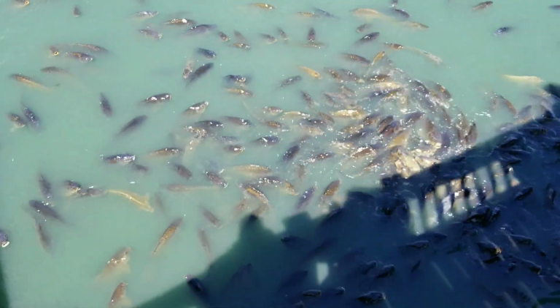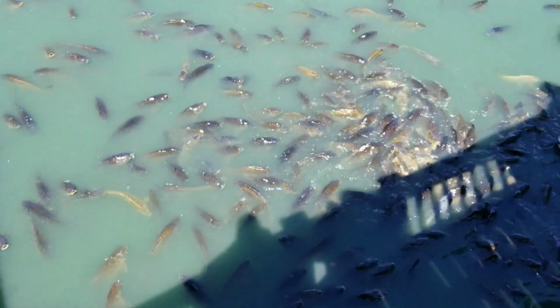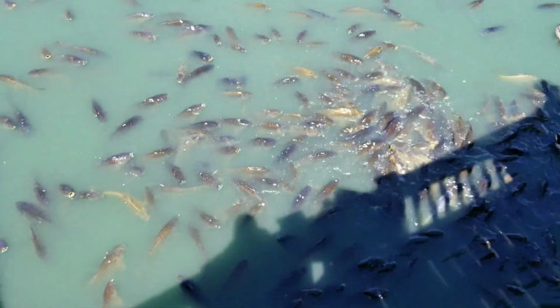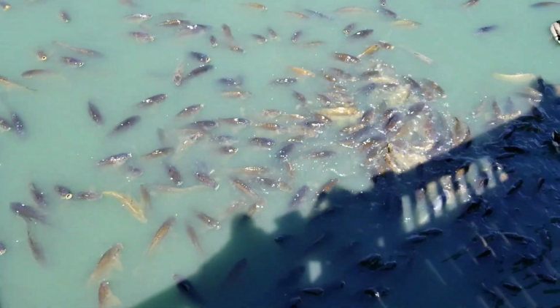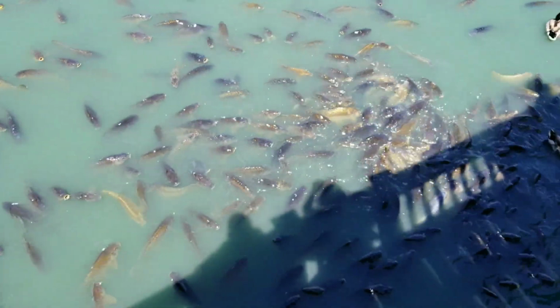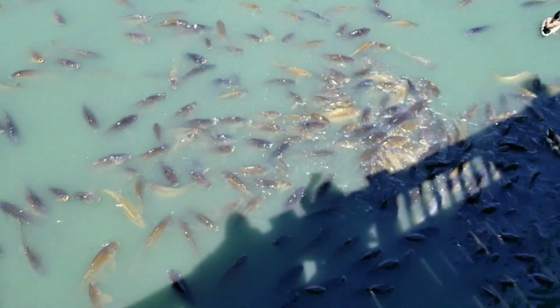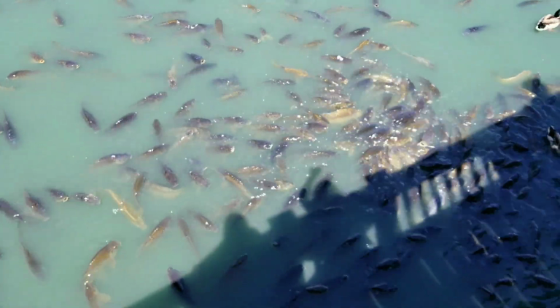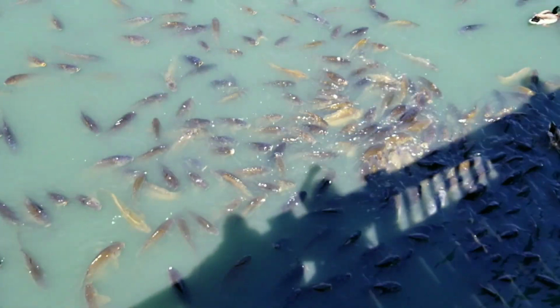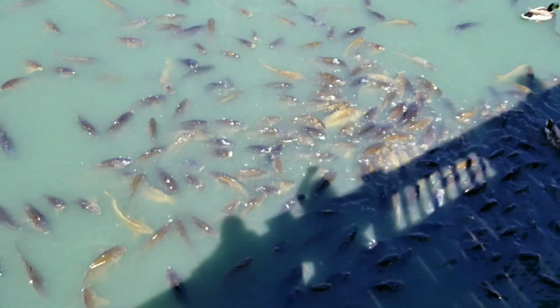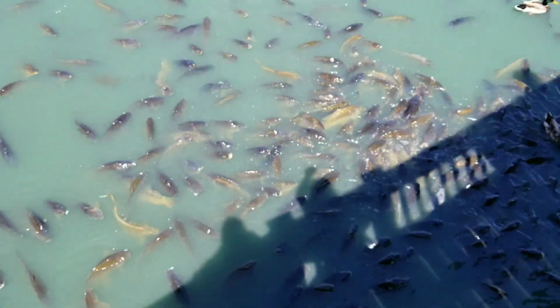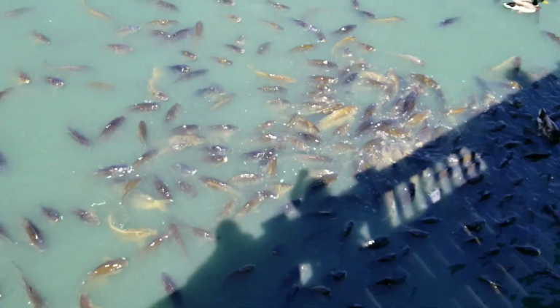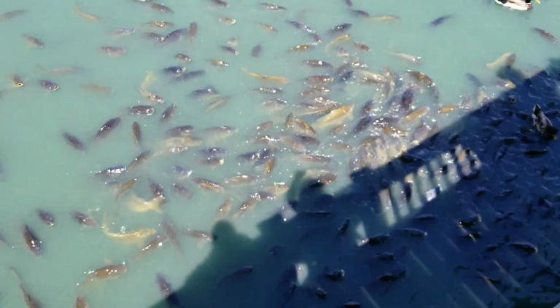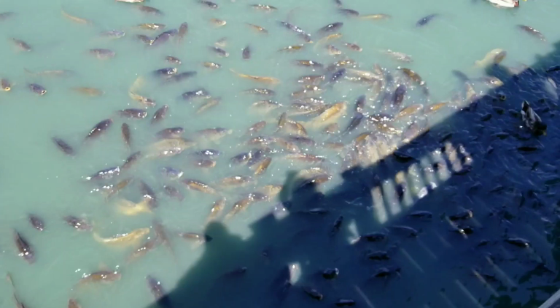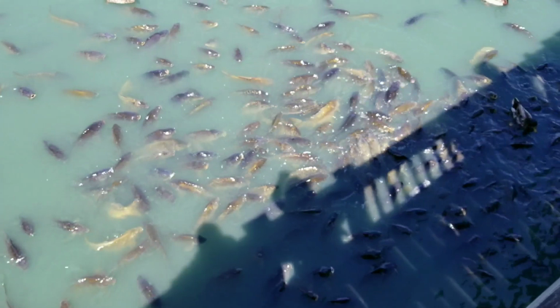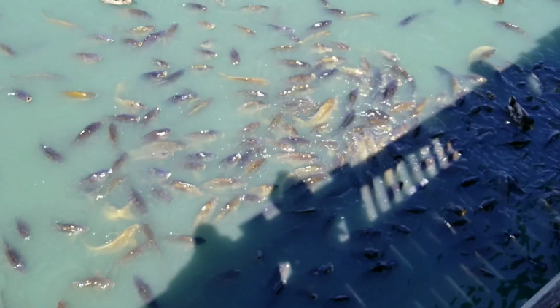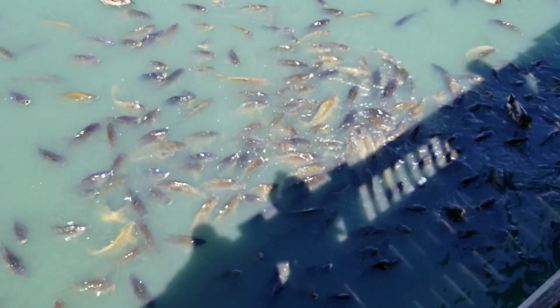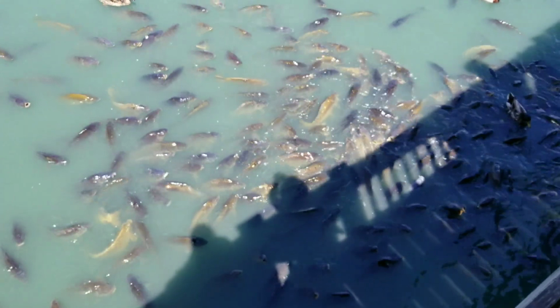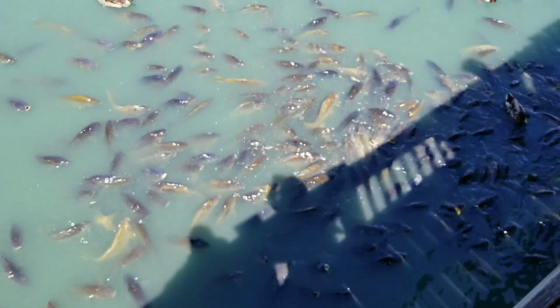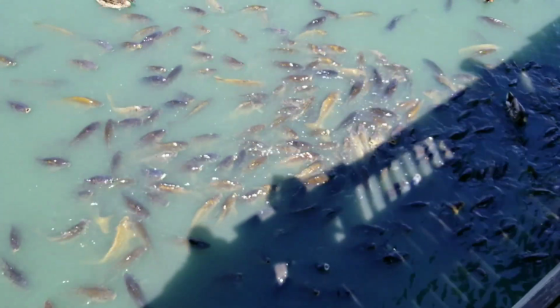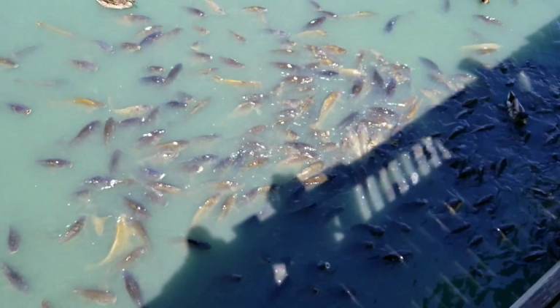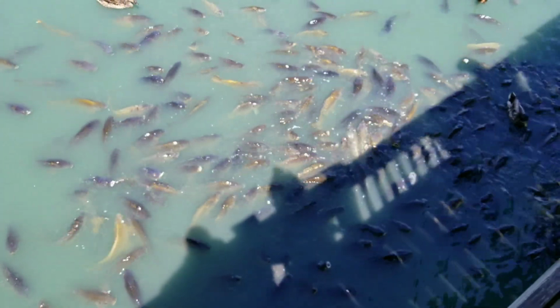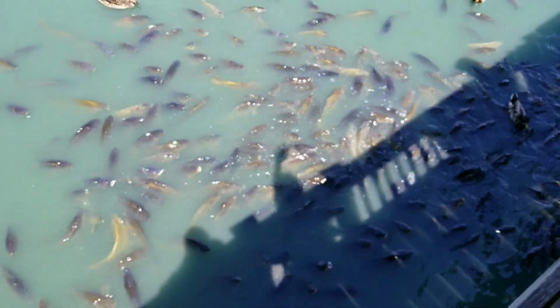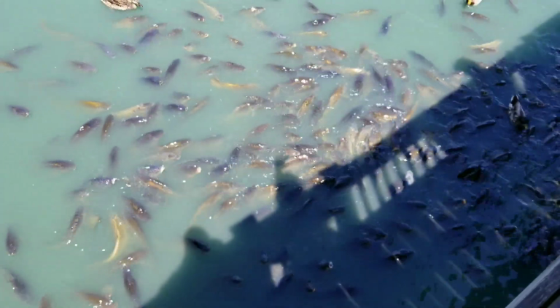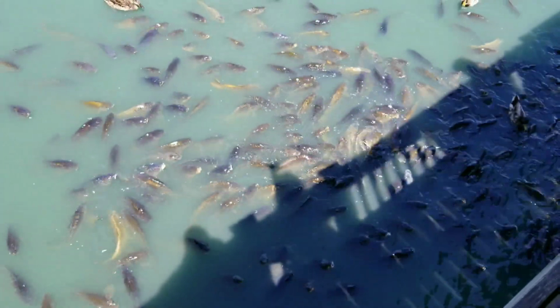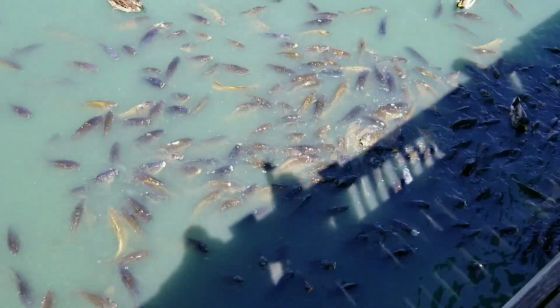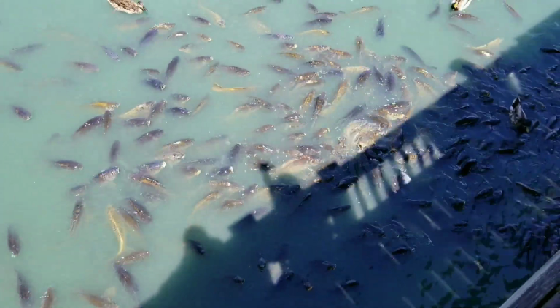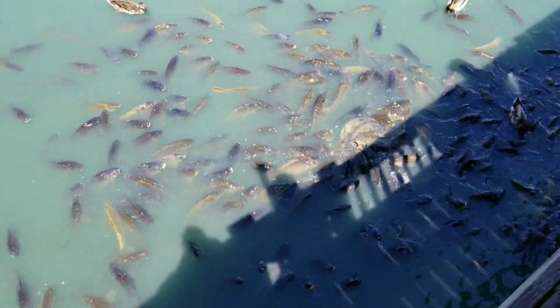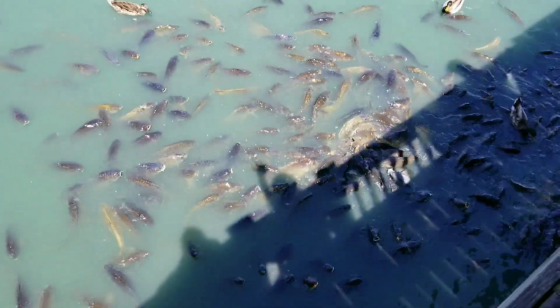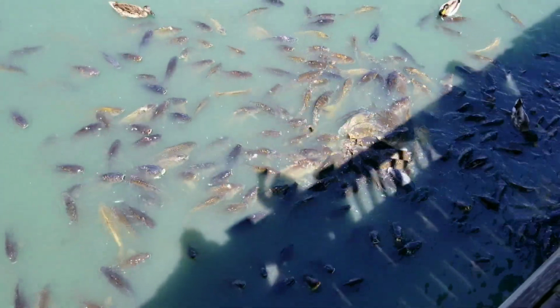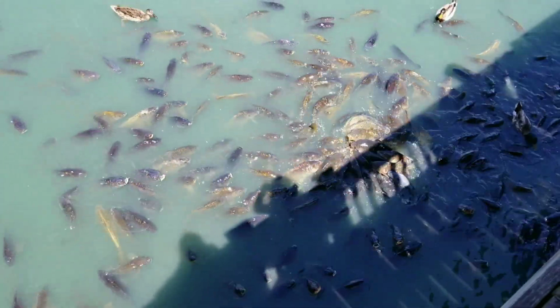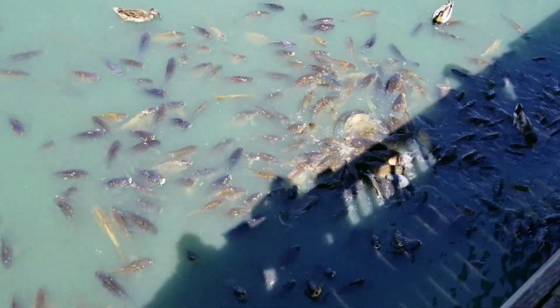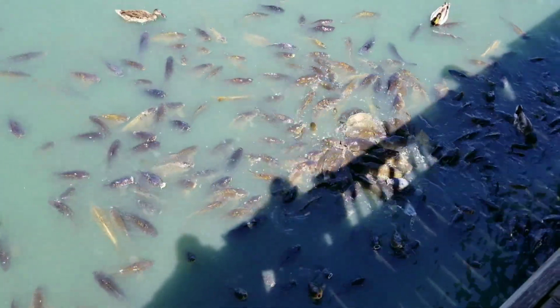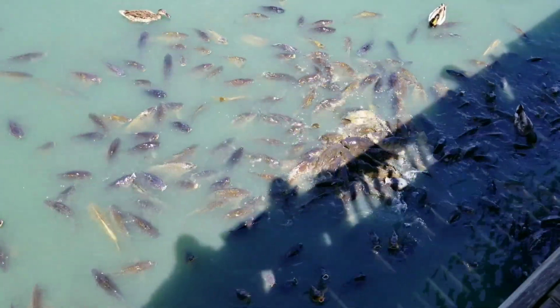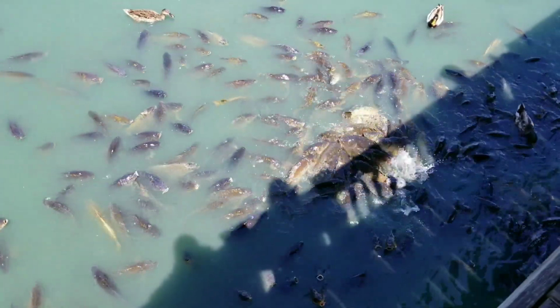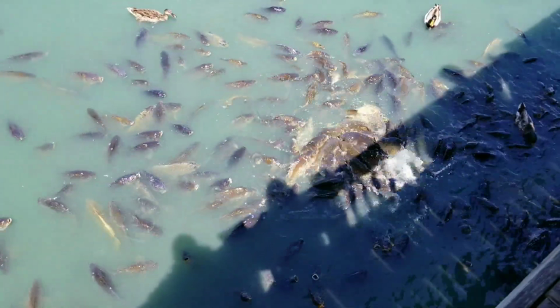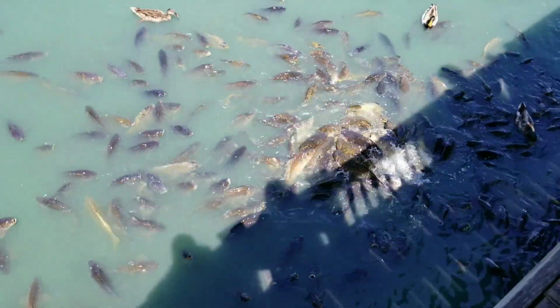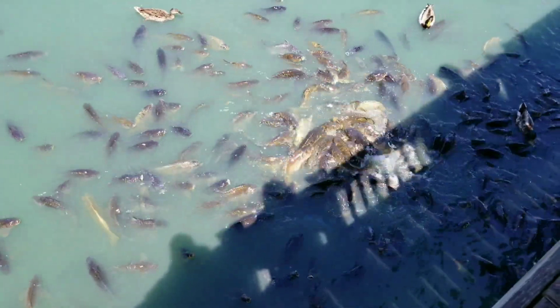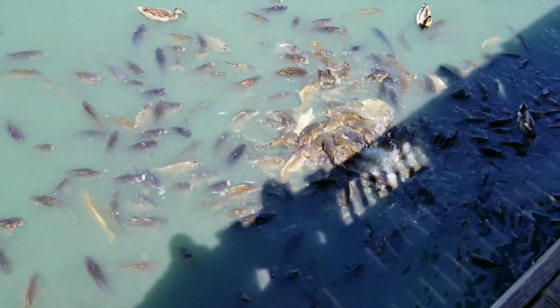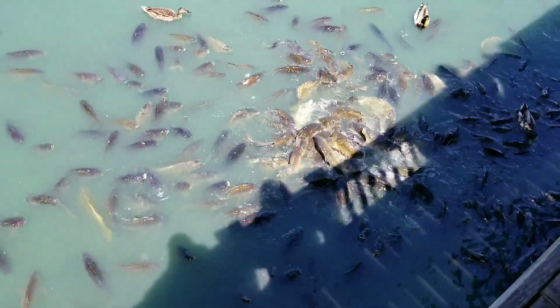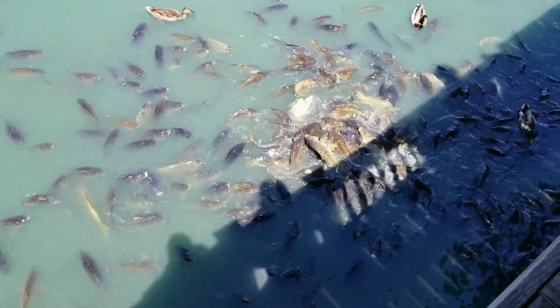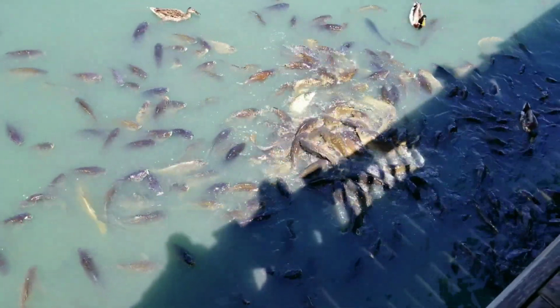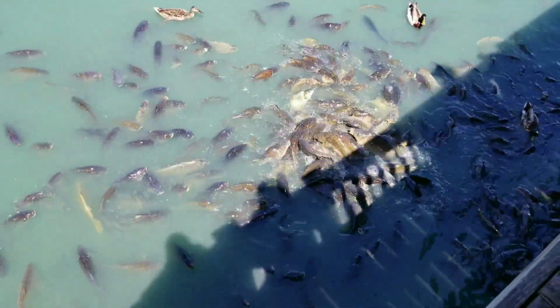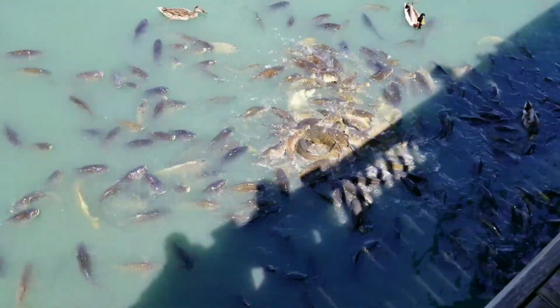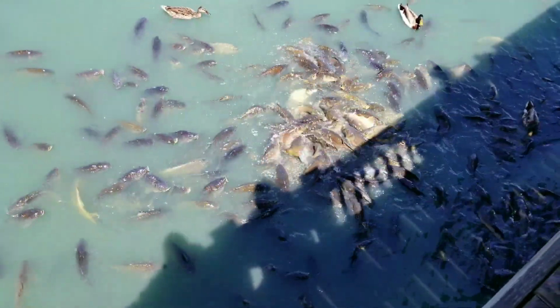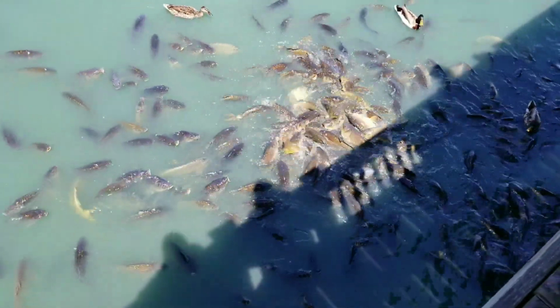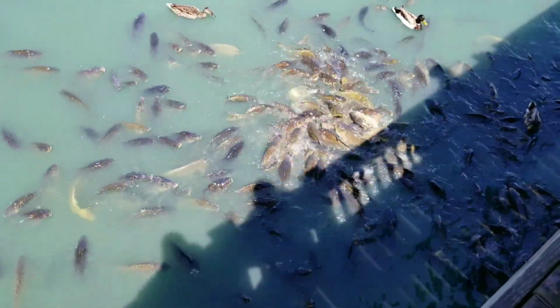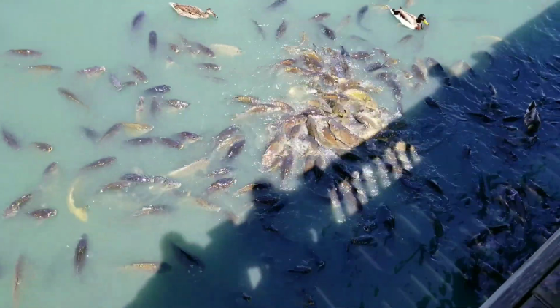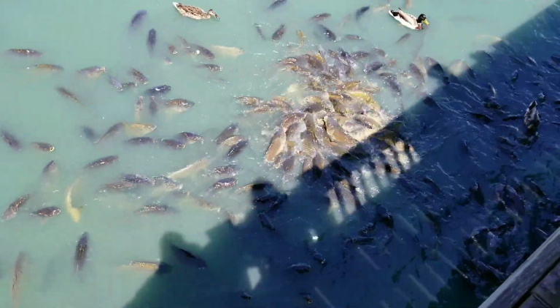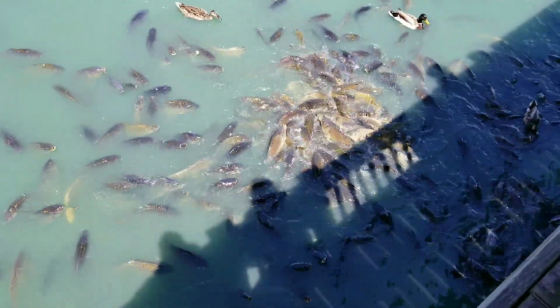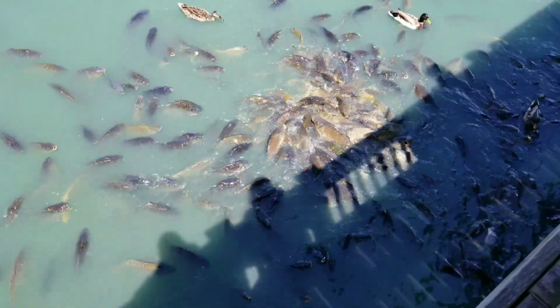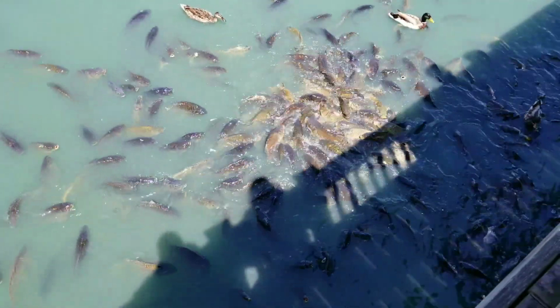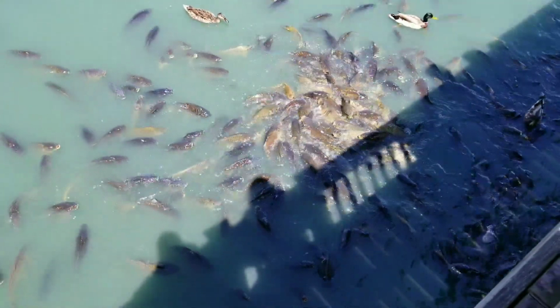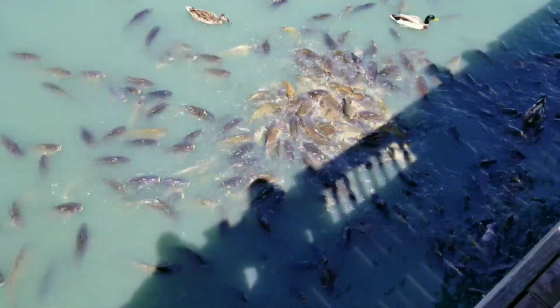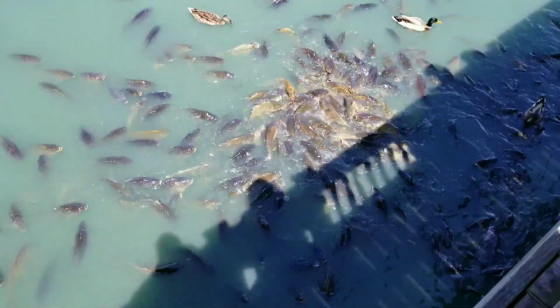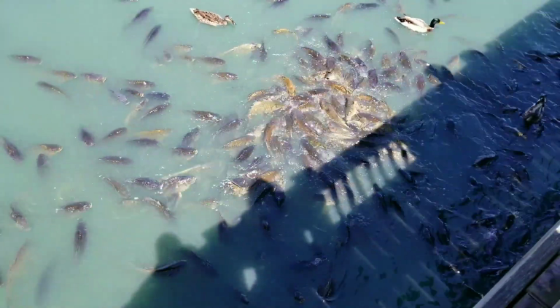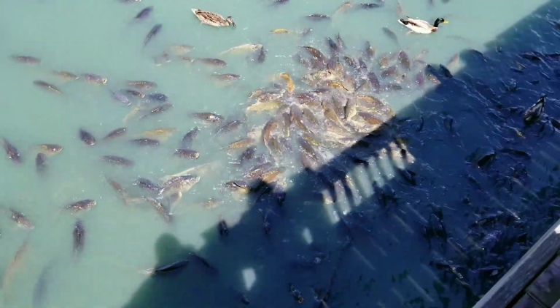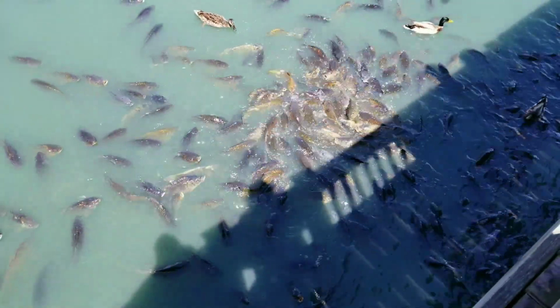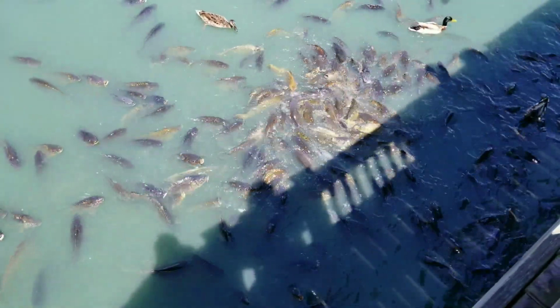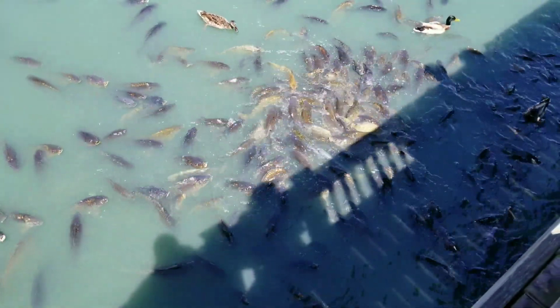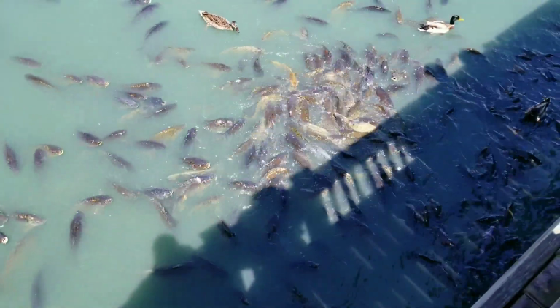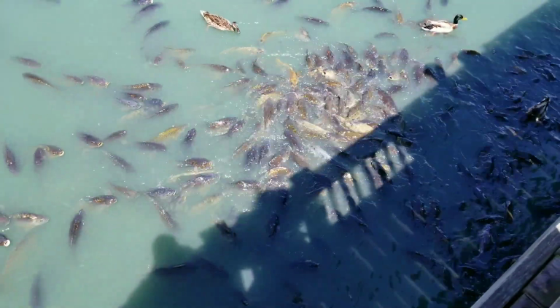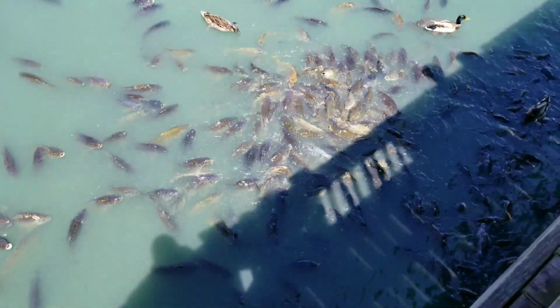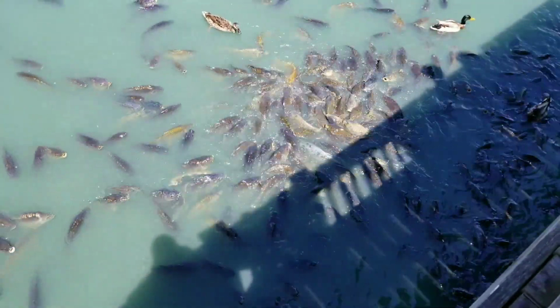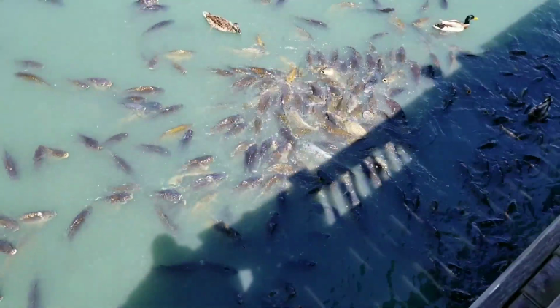The crazy fish from Myrtle Beach — just threw some food in and look what they do.